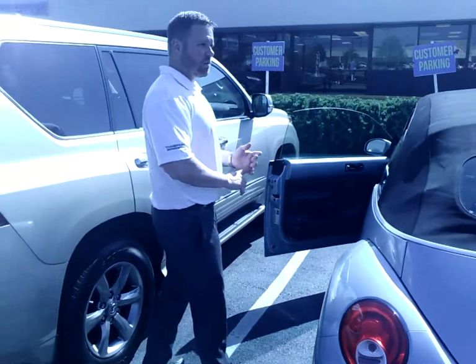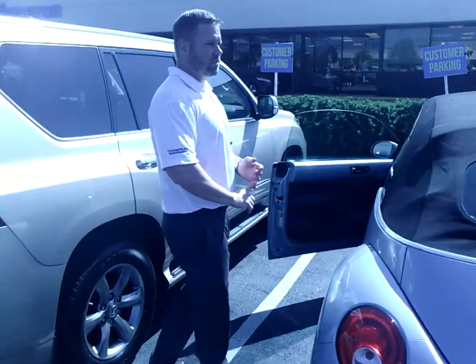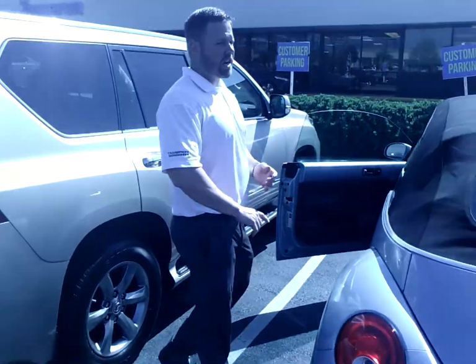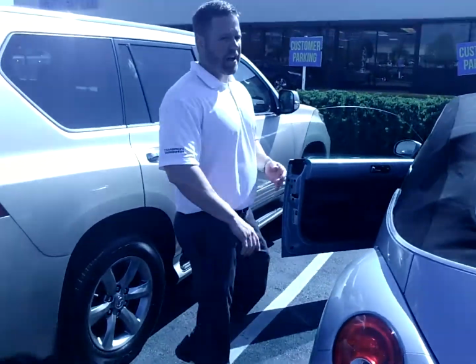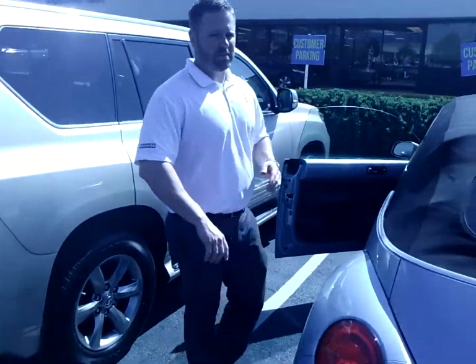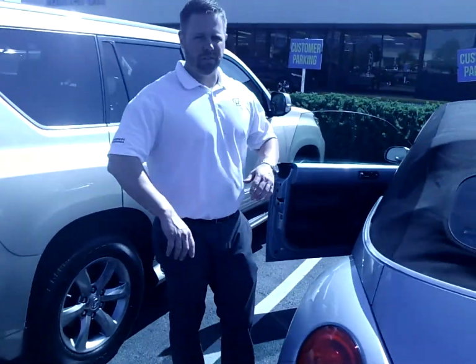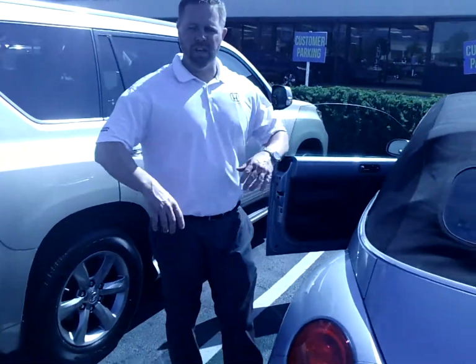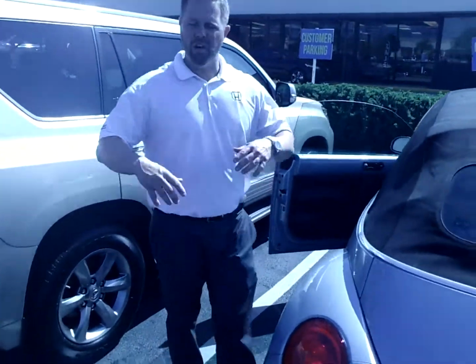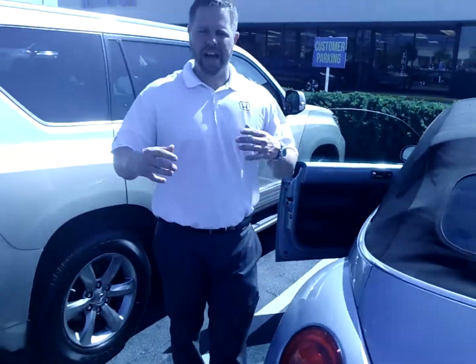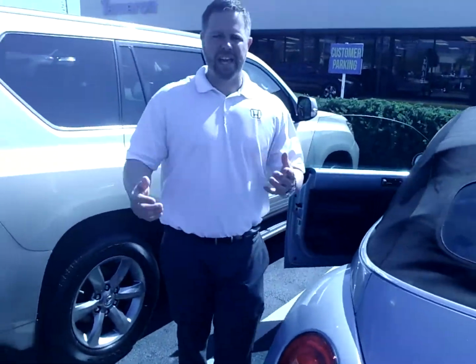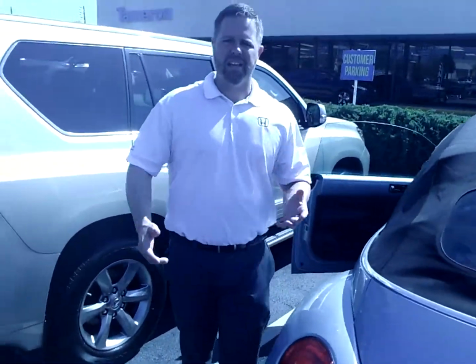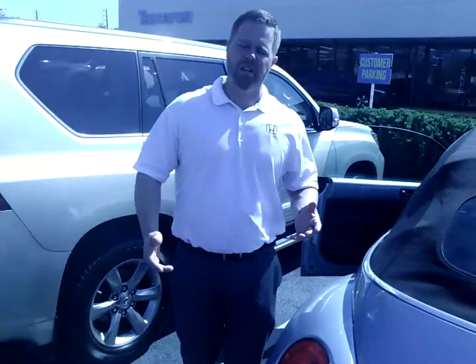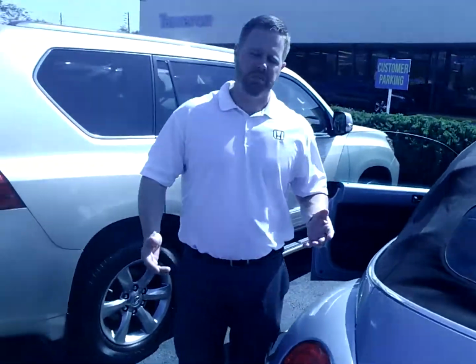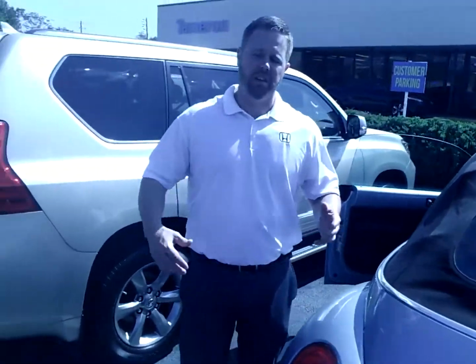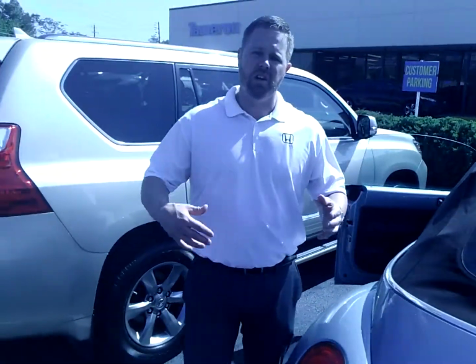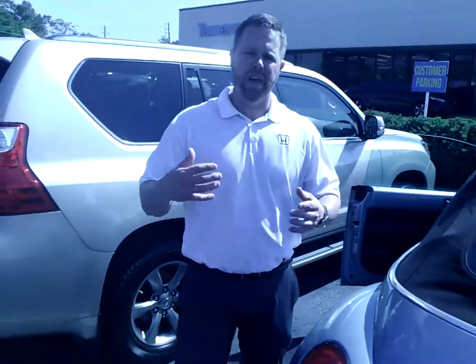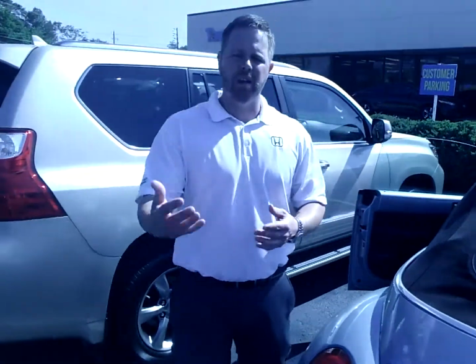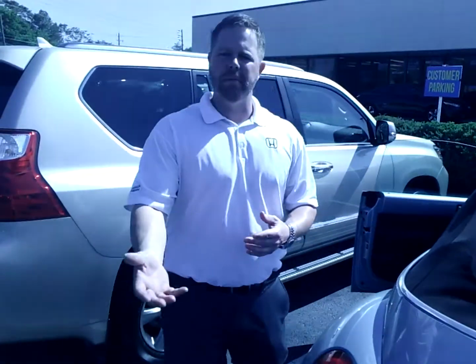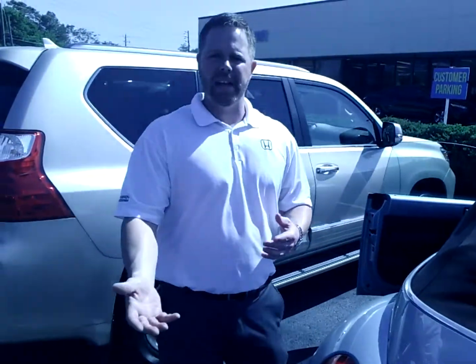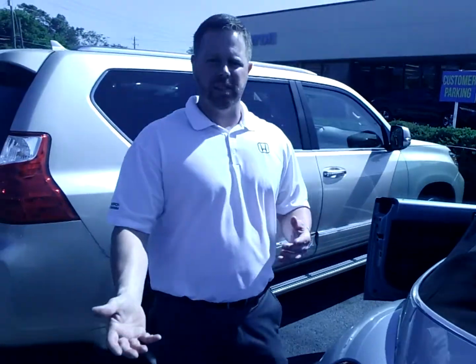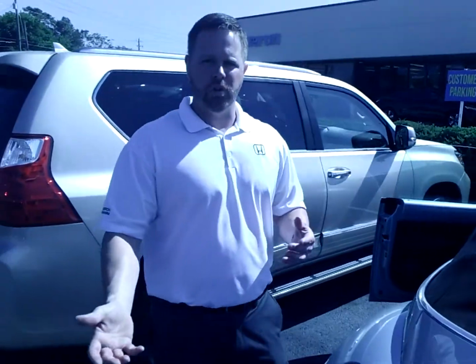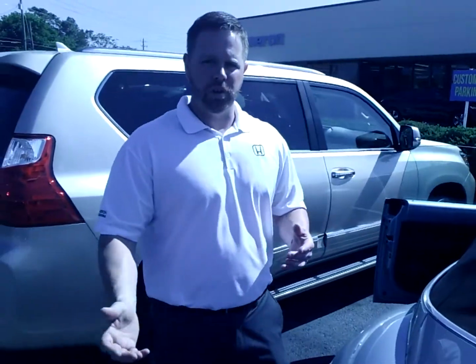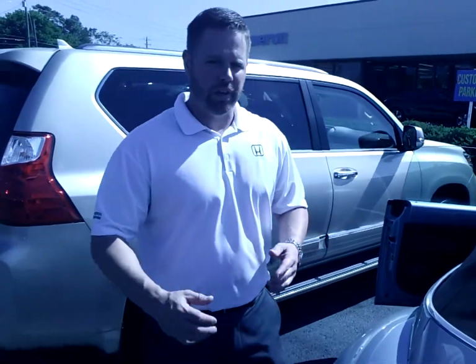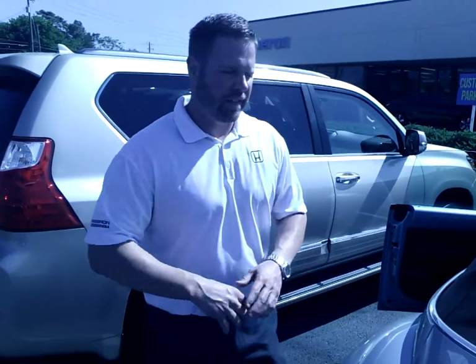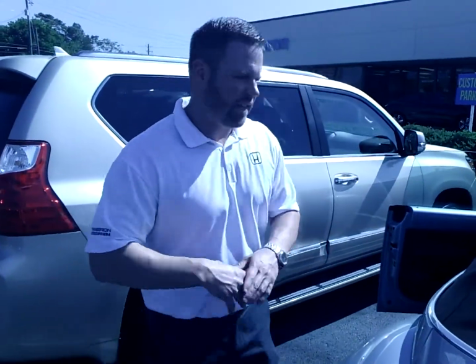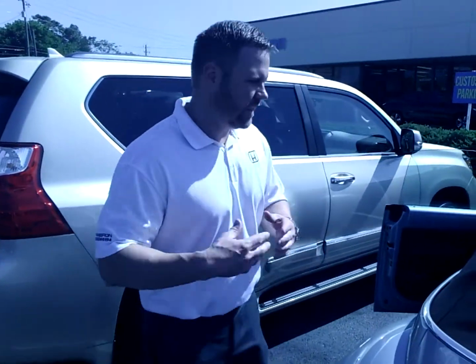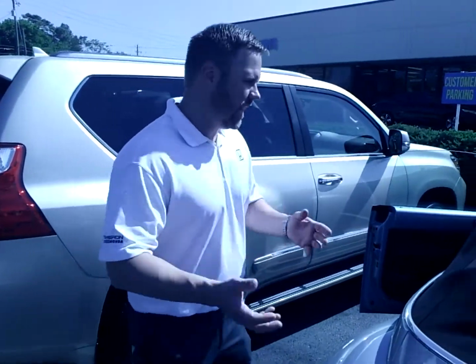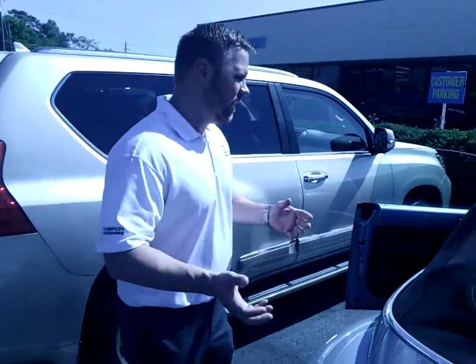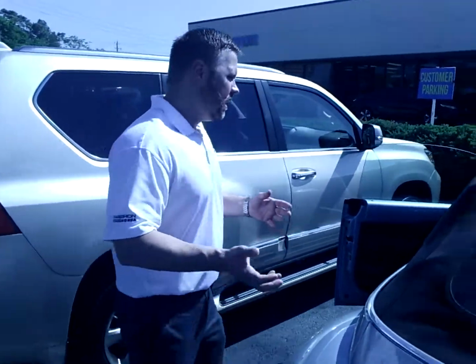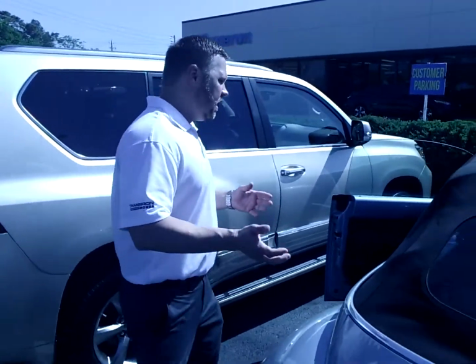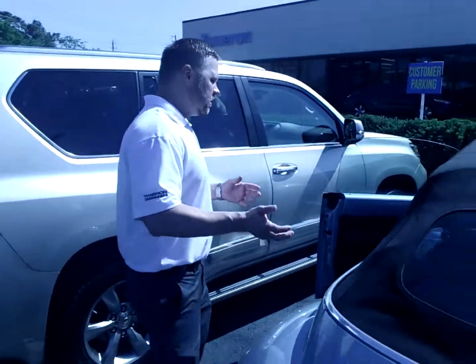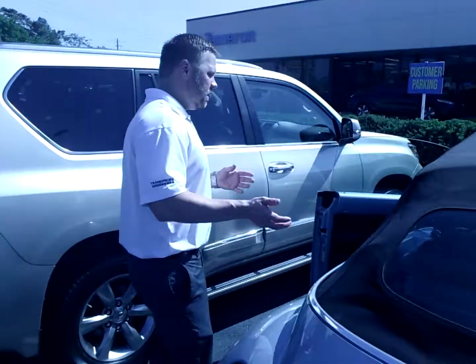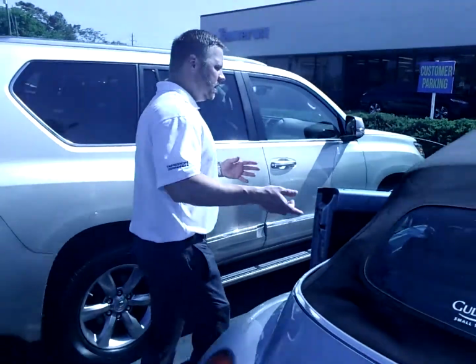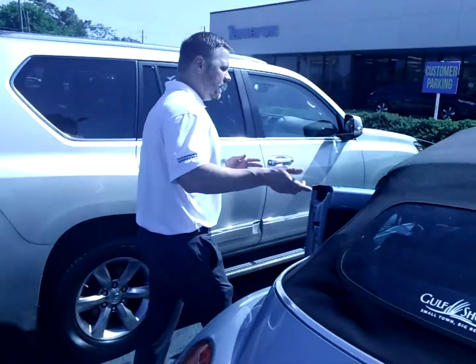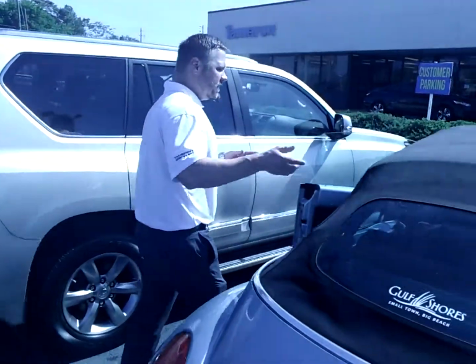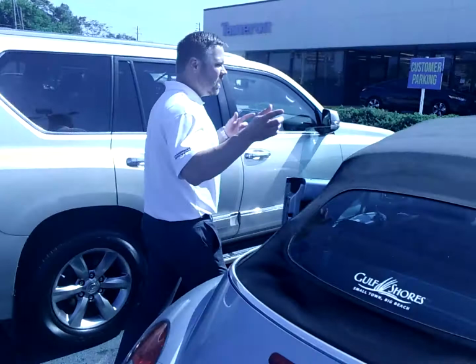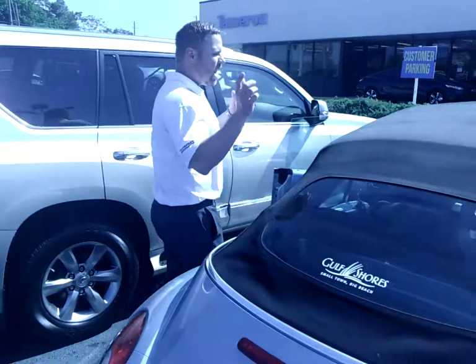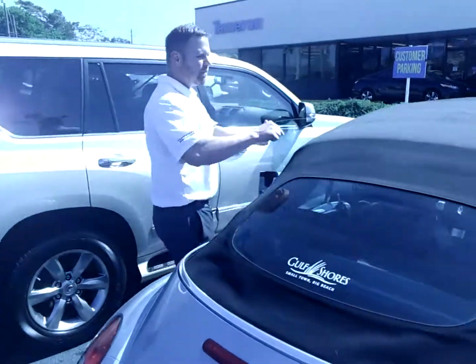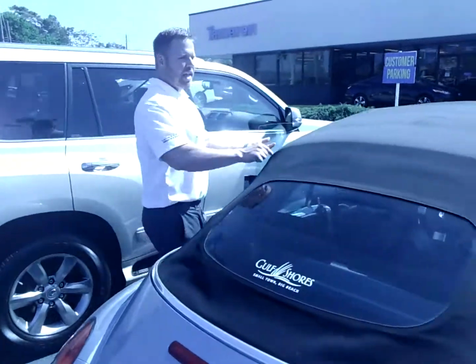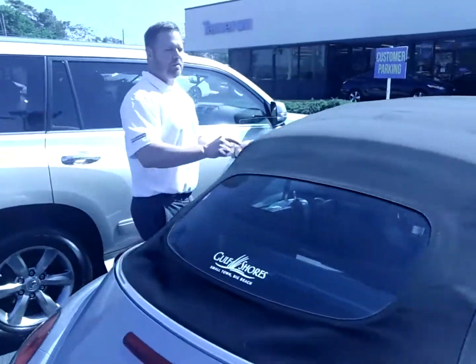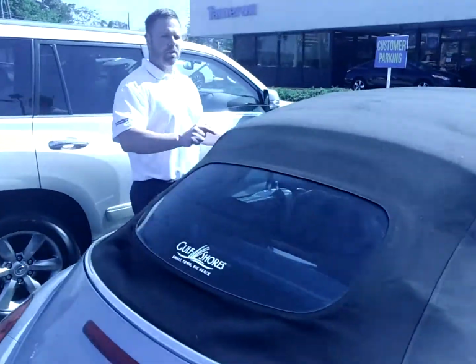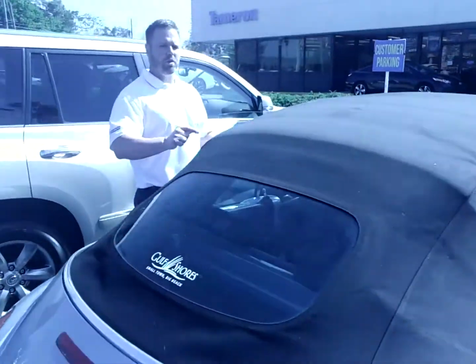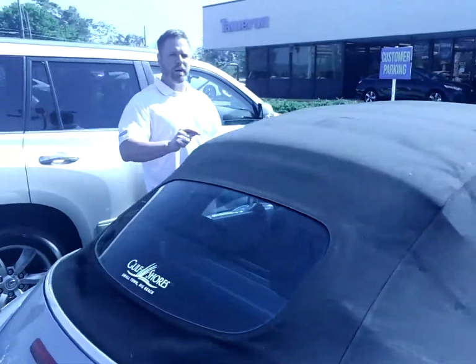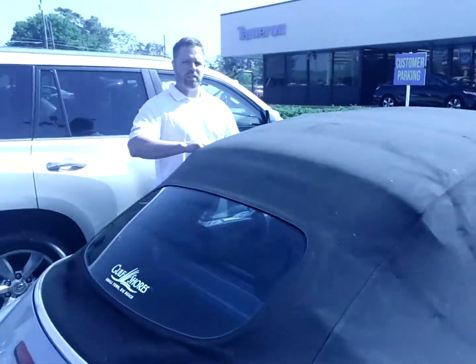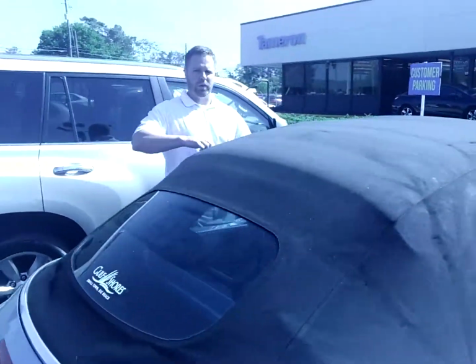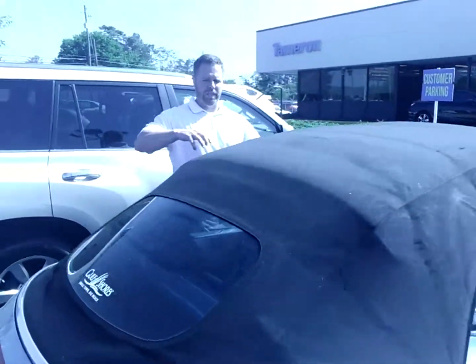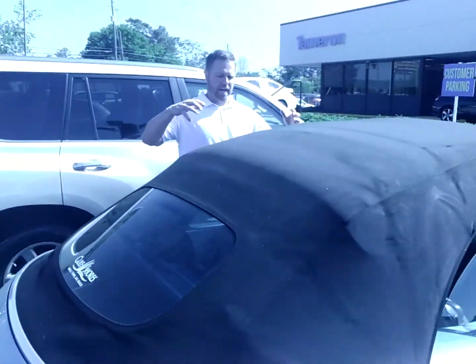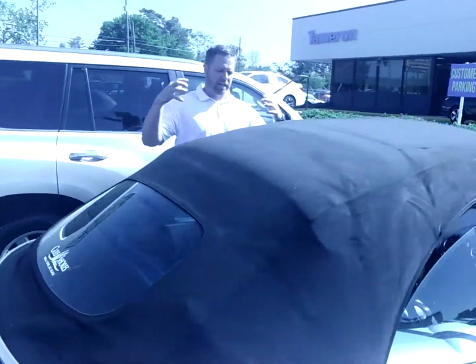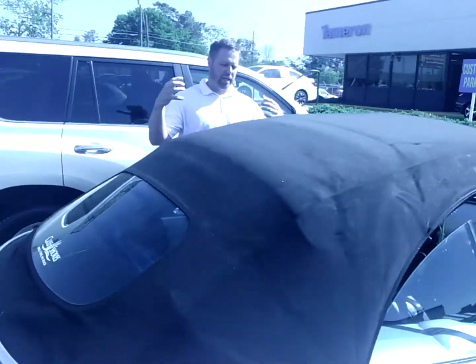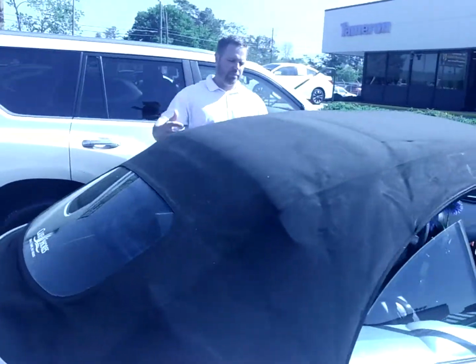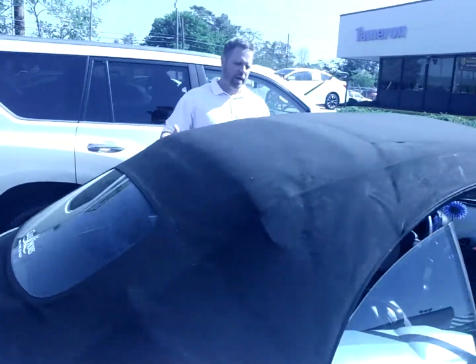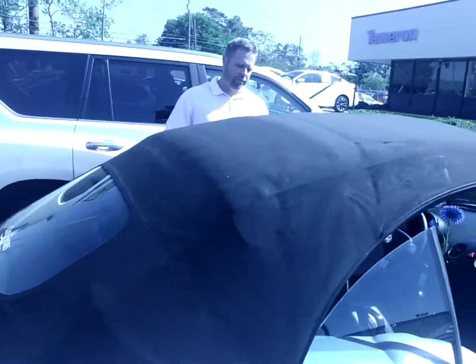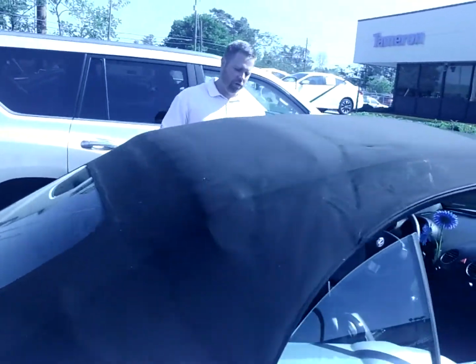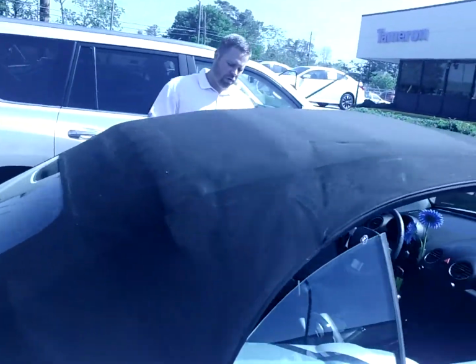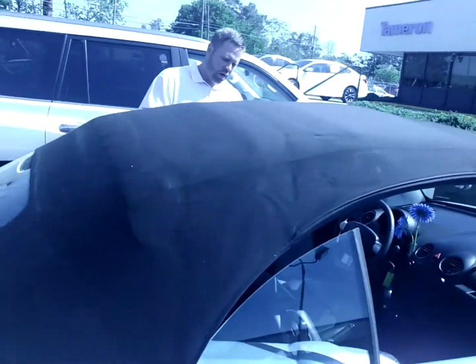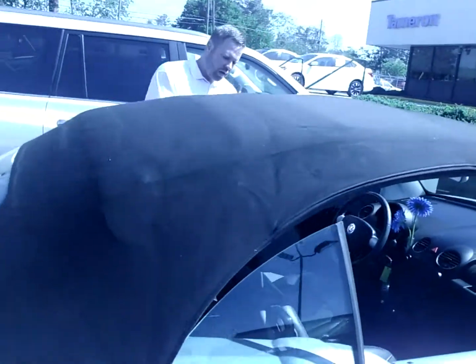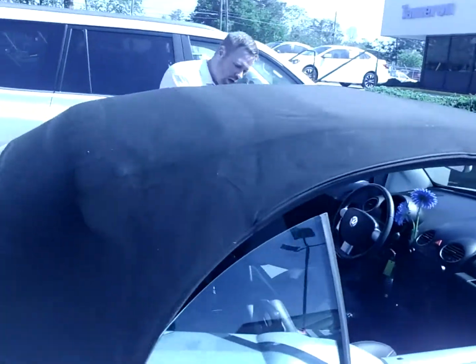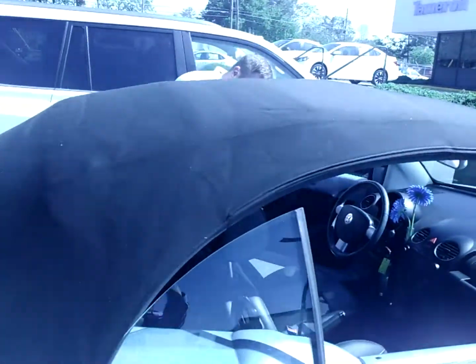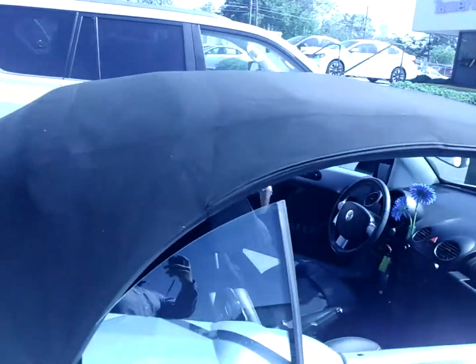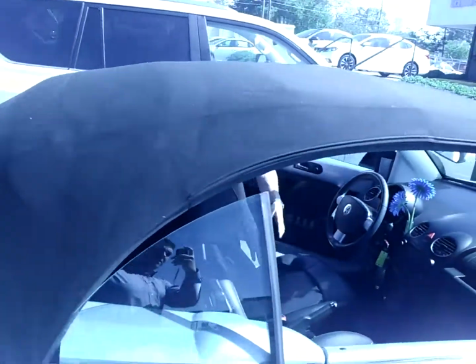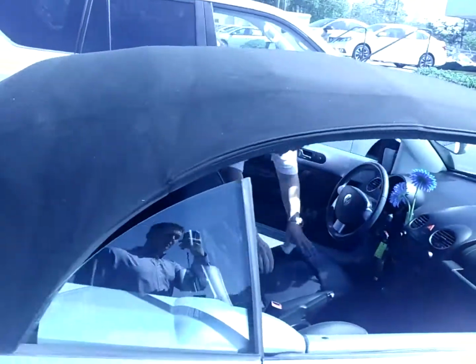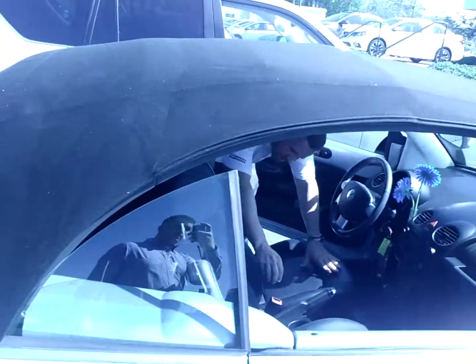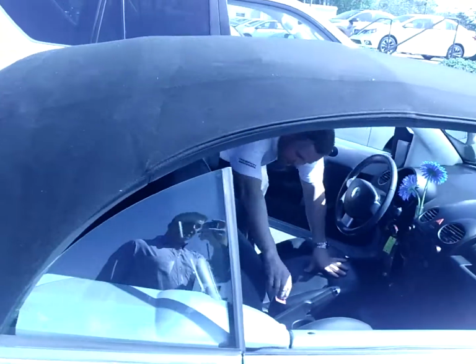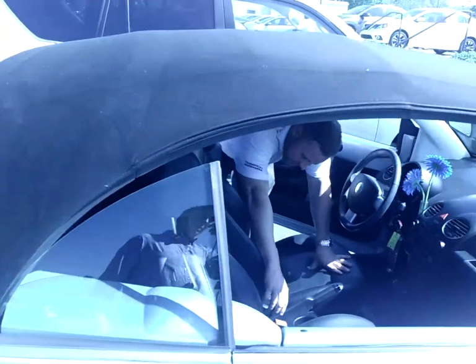The car was drivable — no airbags deployed or anything like that. So I'm going to let the top down real quick so we can get a better view of the inside.